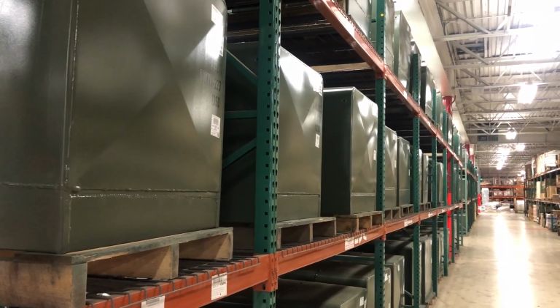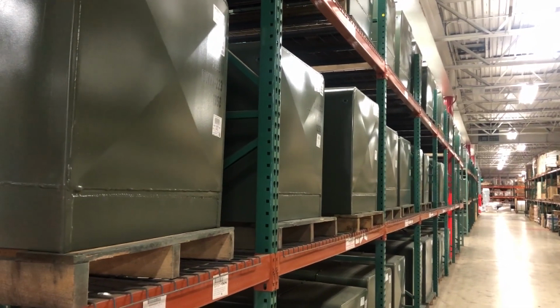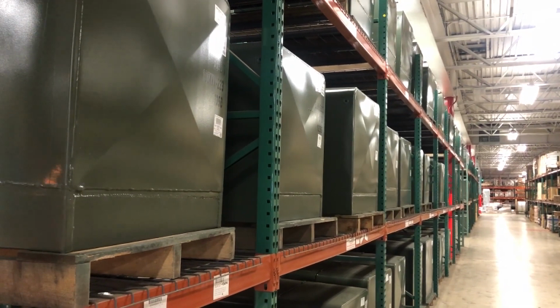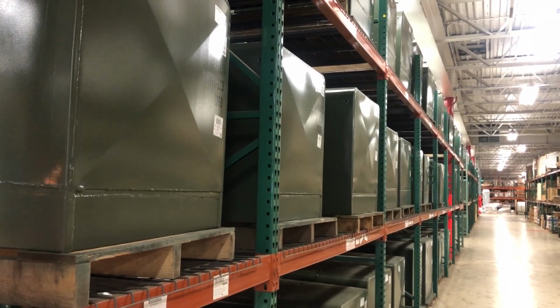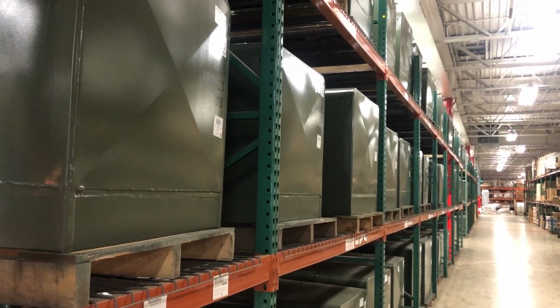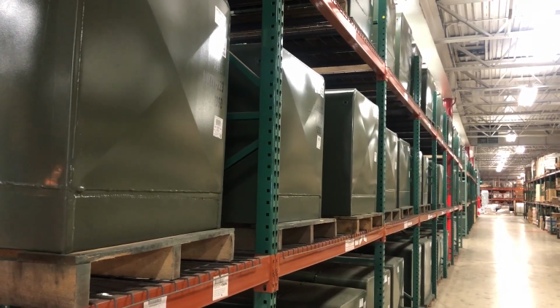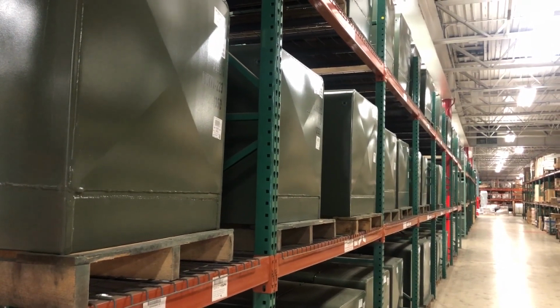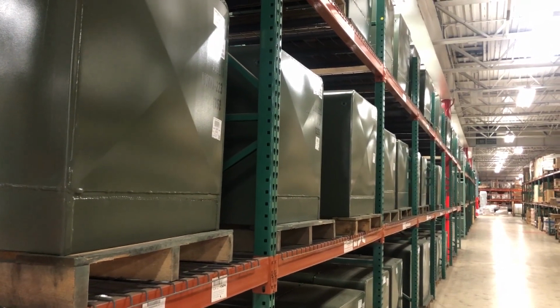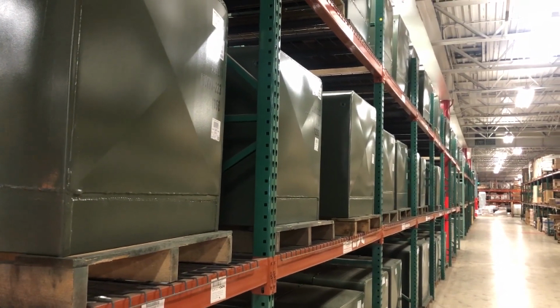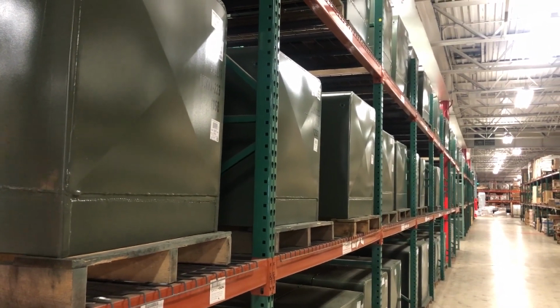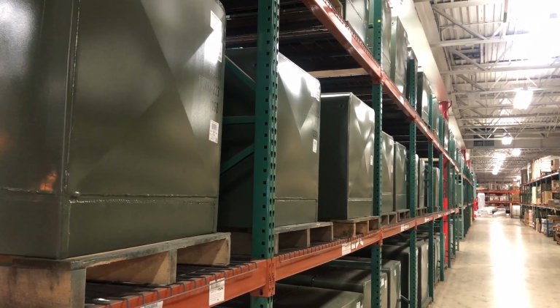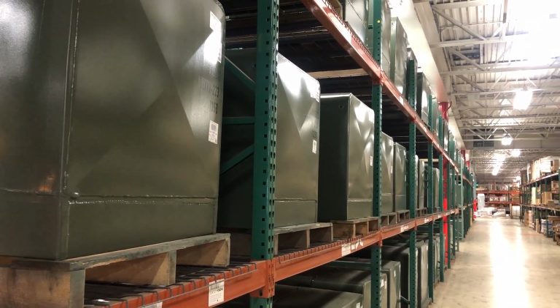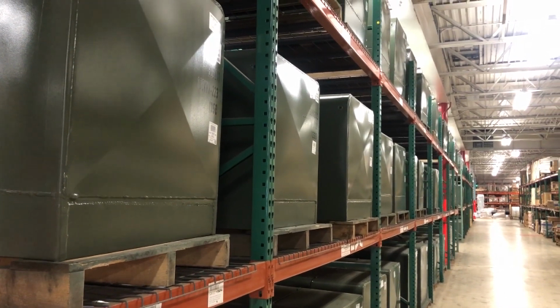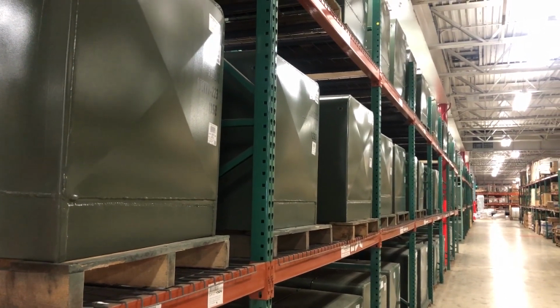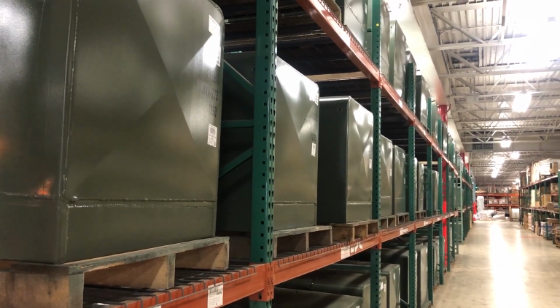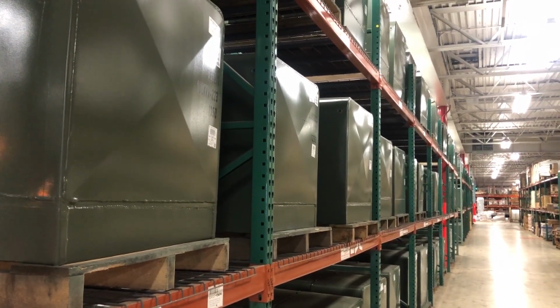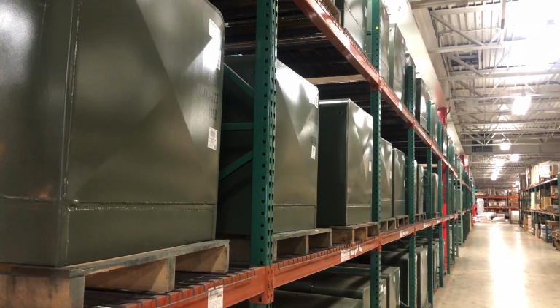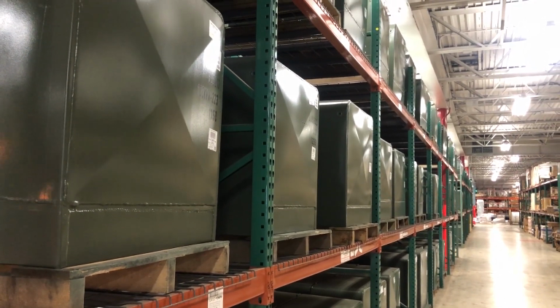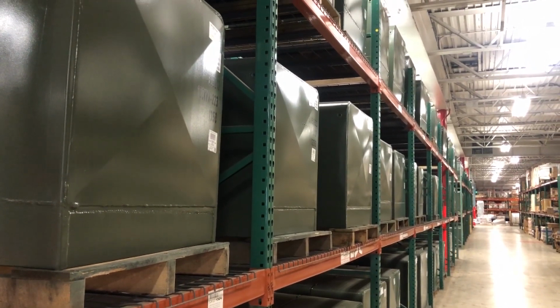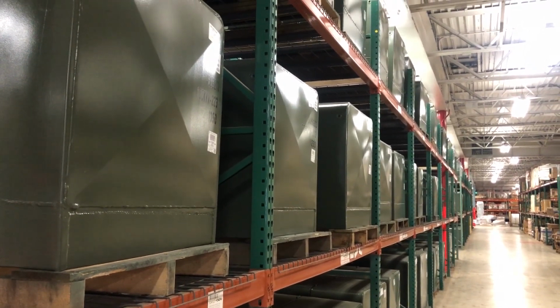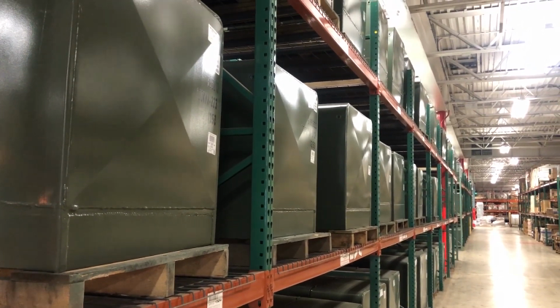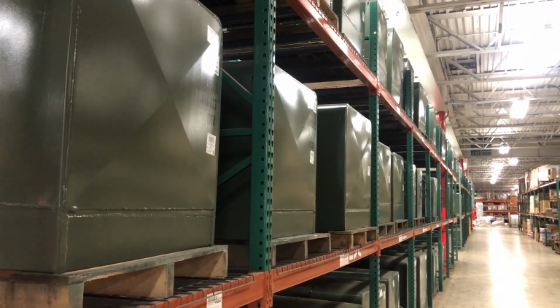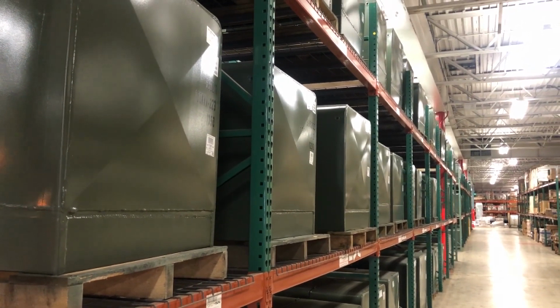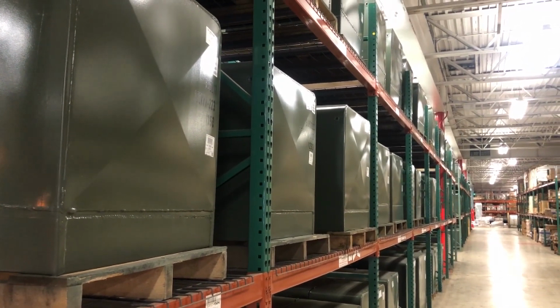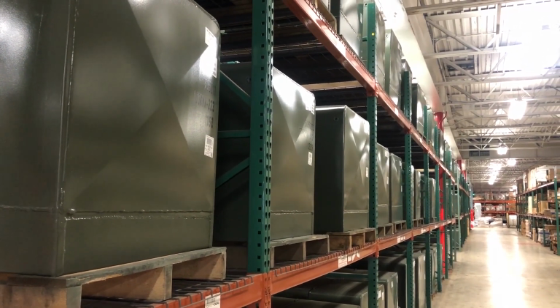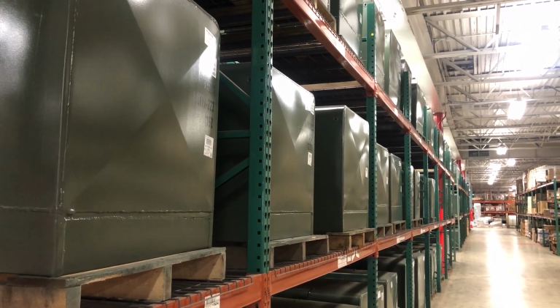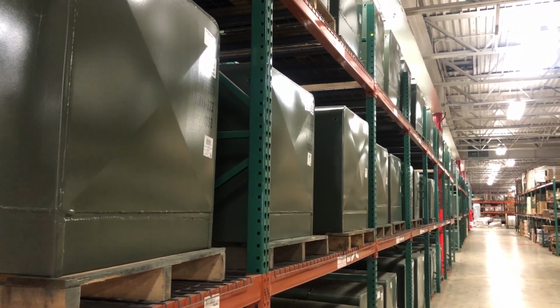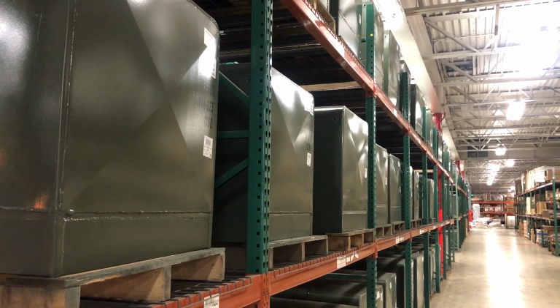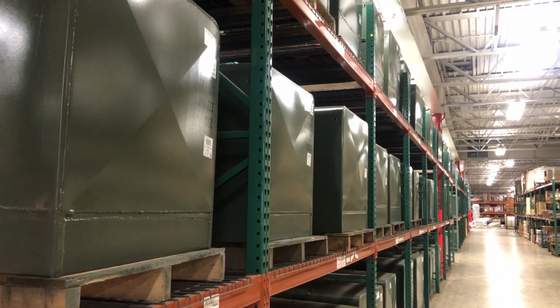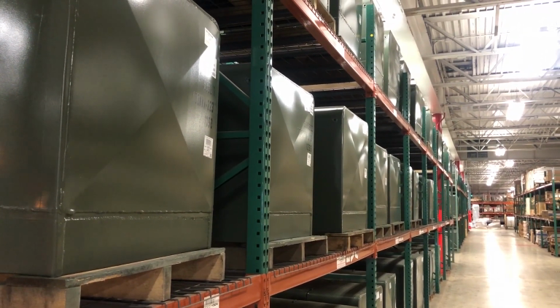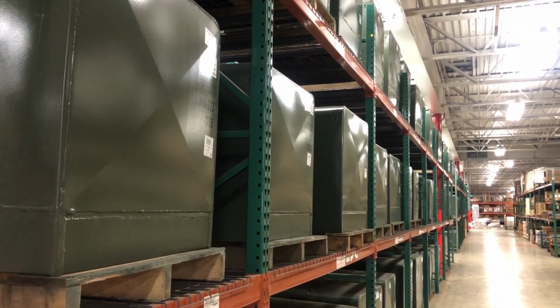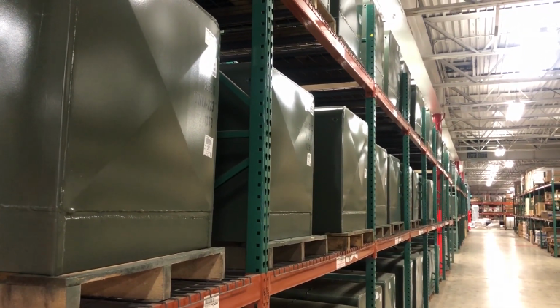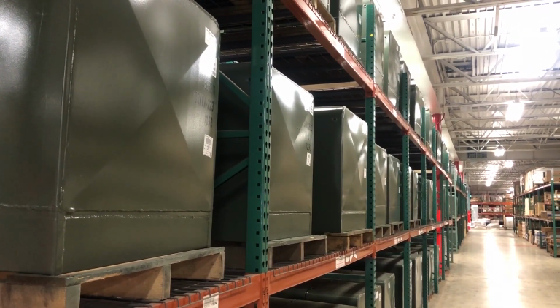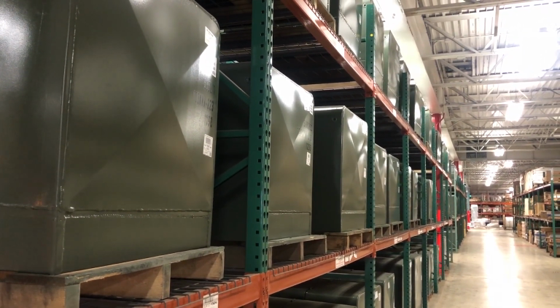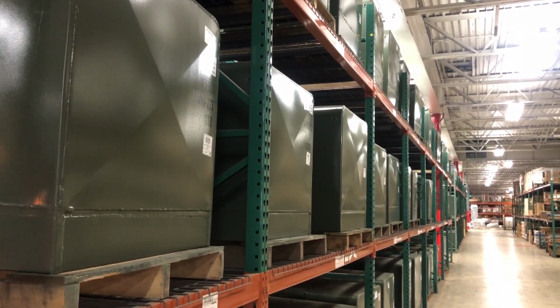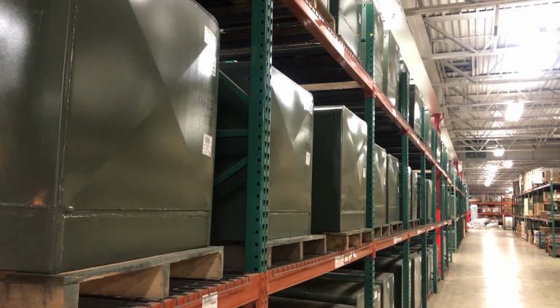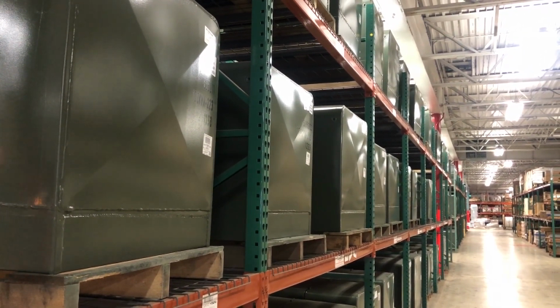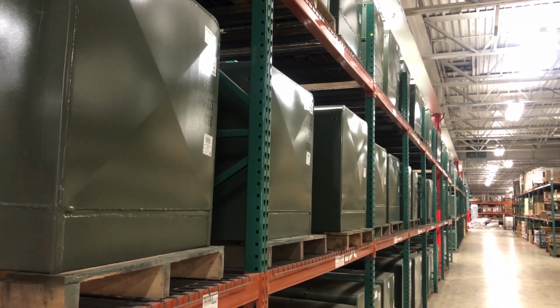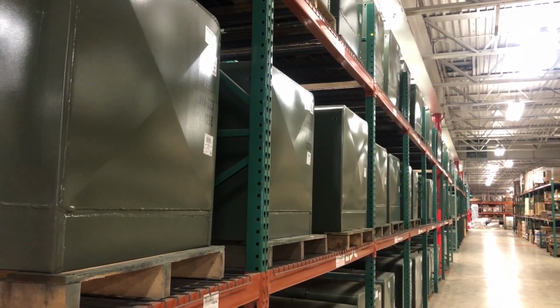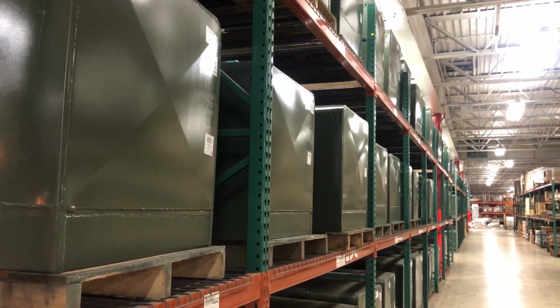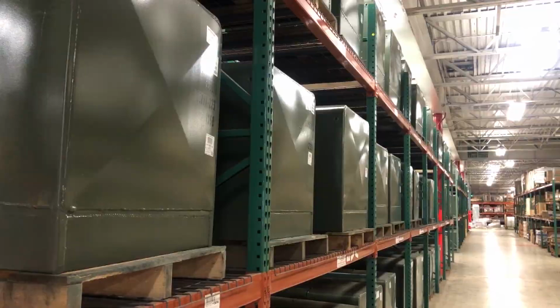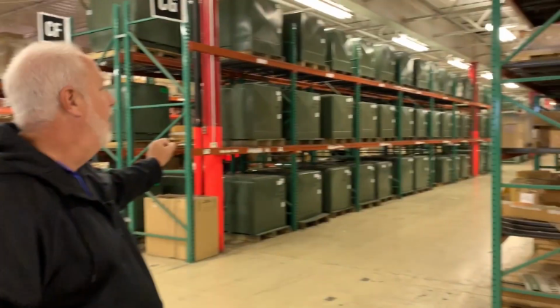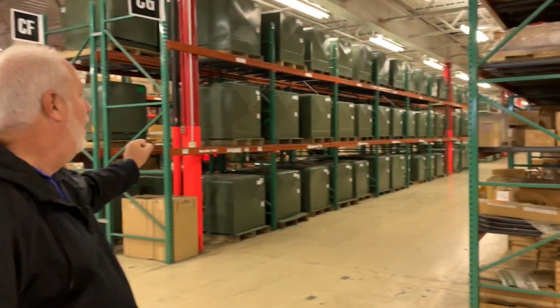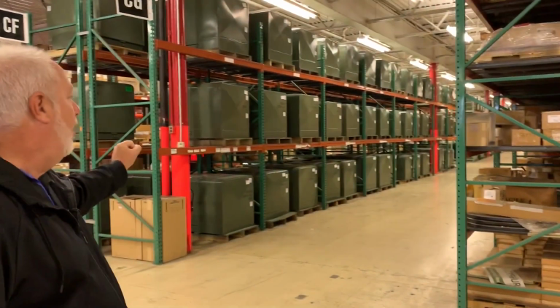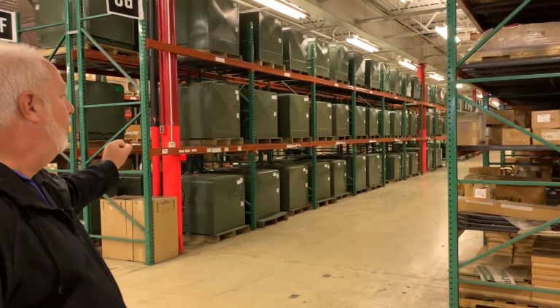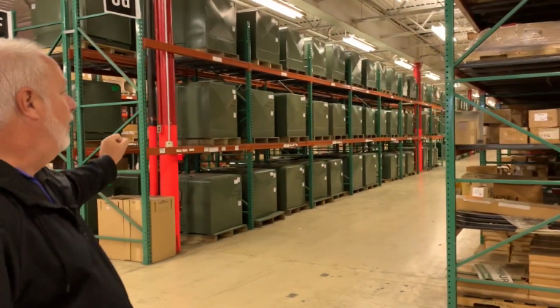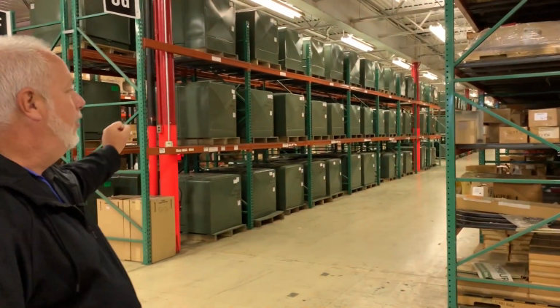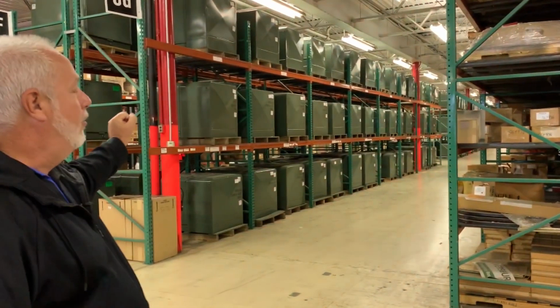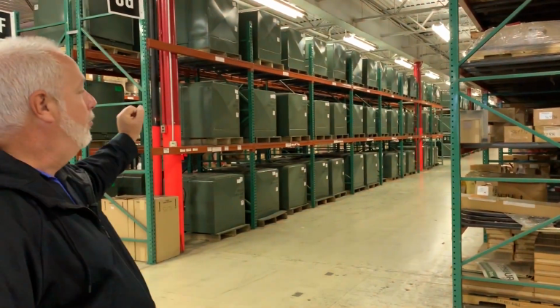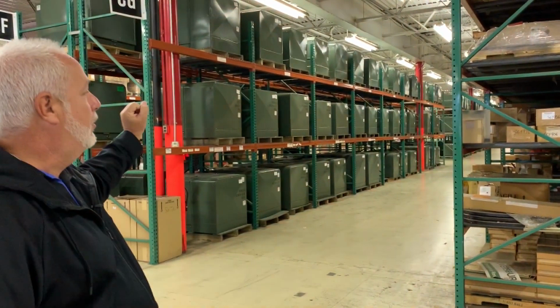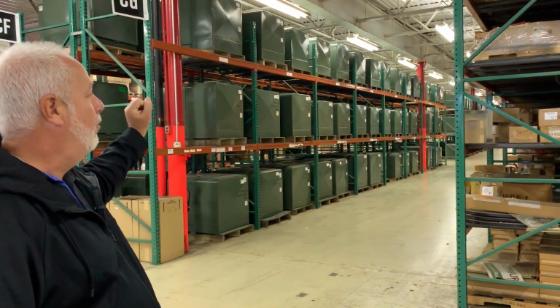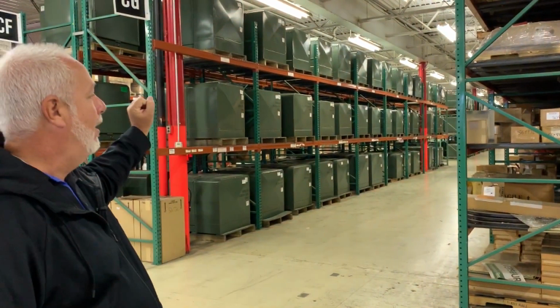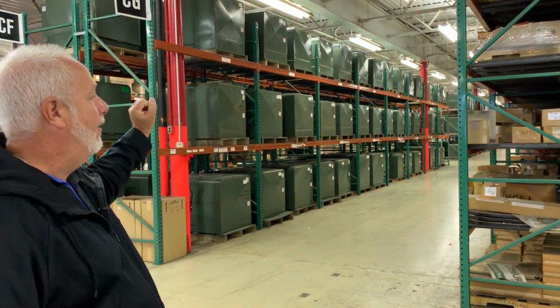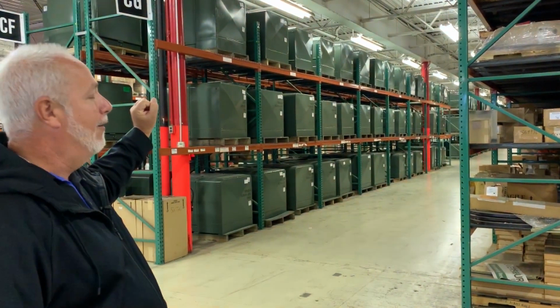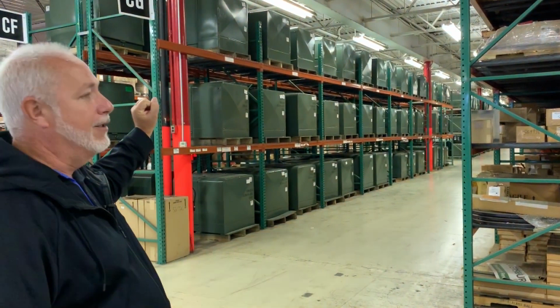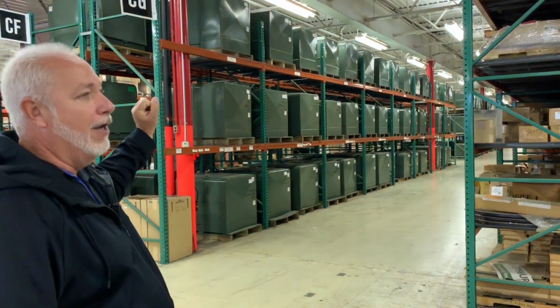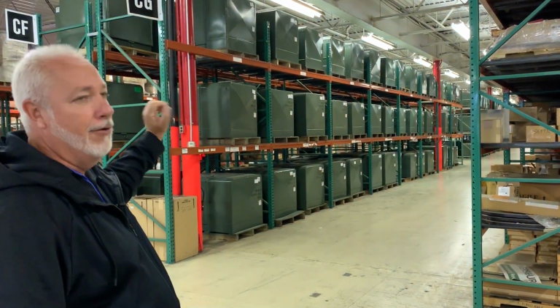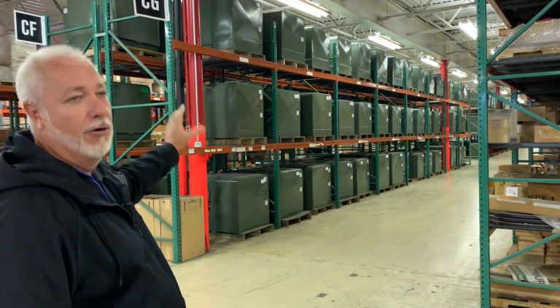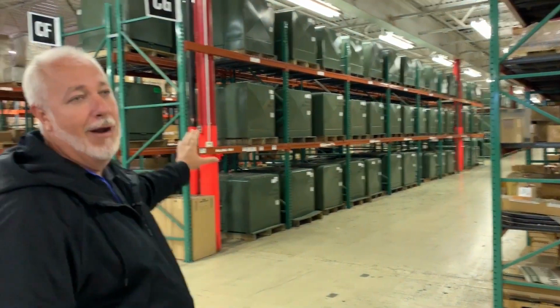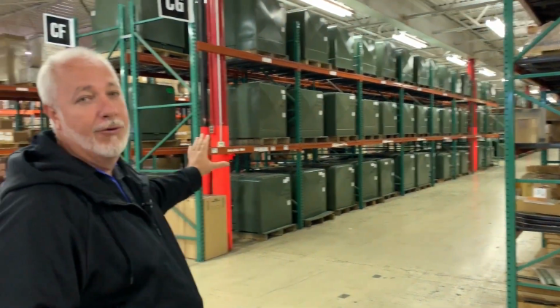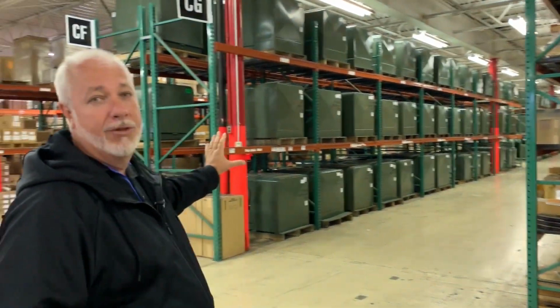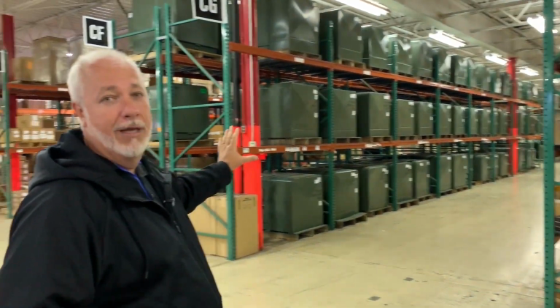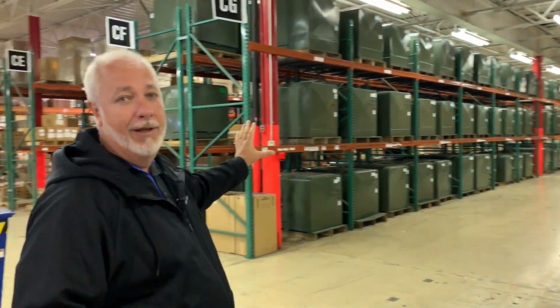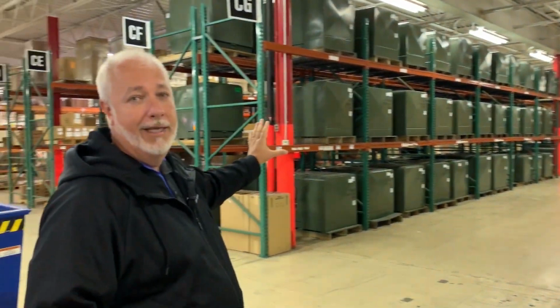These are single phase pad mounts. Many of you have probably seen these in your neighborhoods — they're used where there are underground utilities.